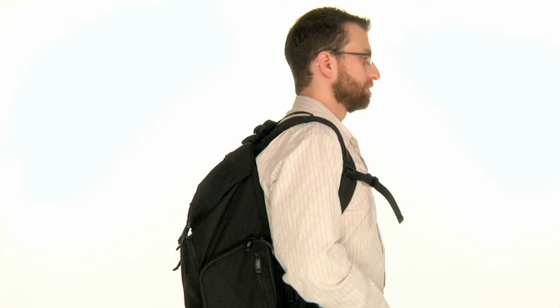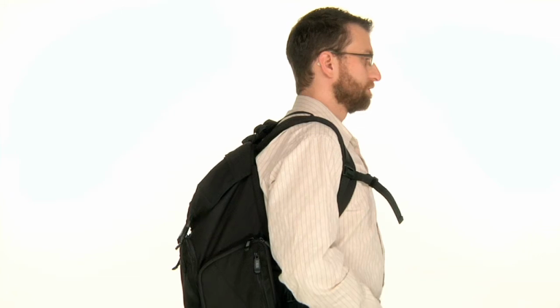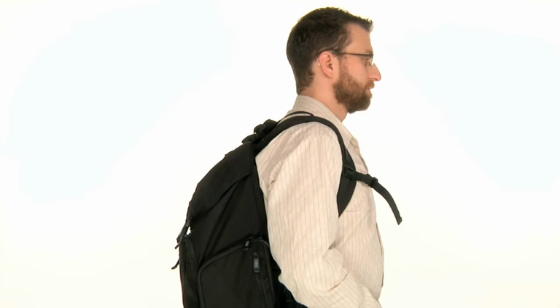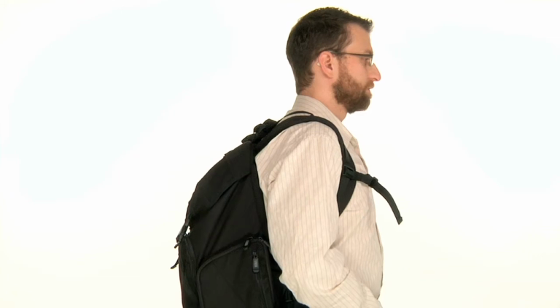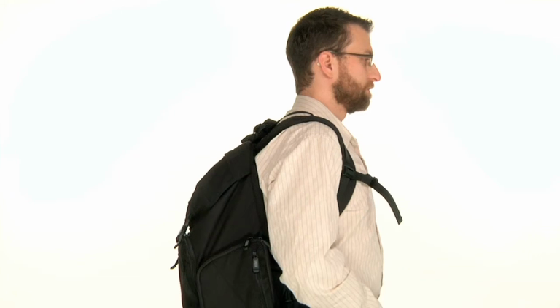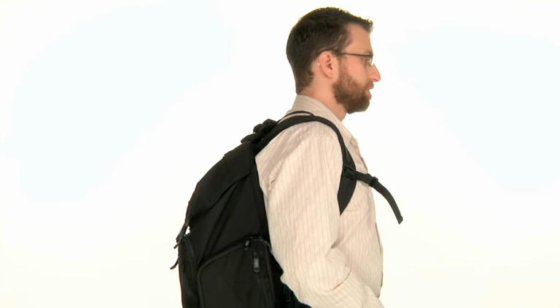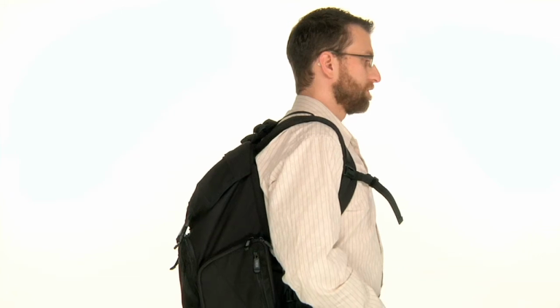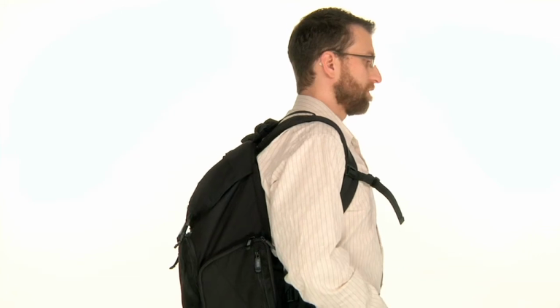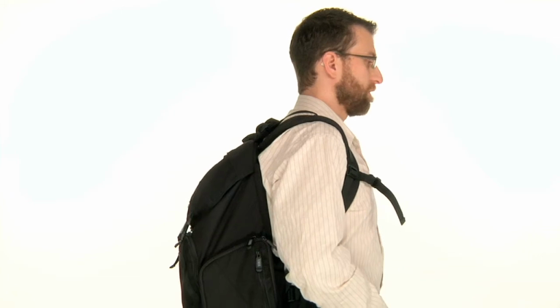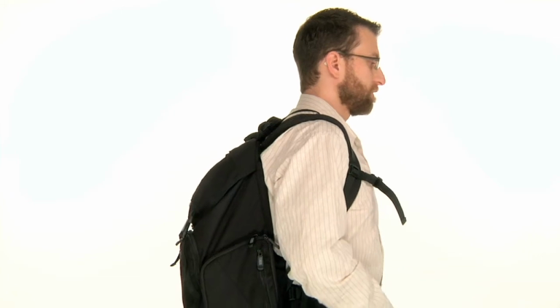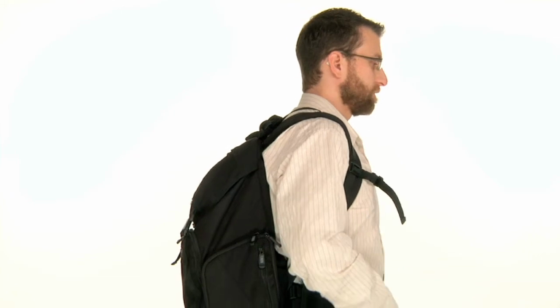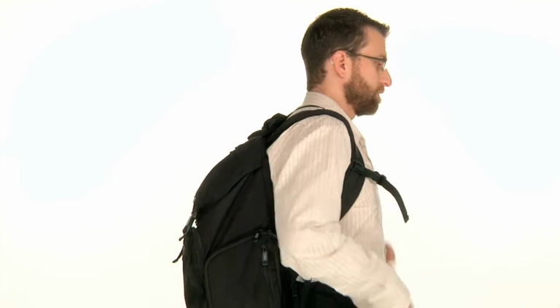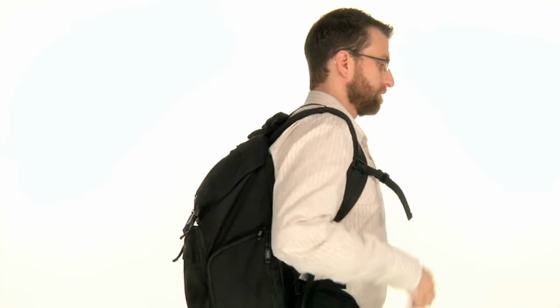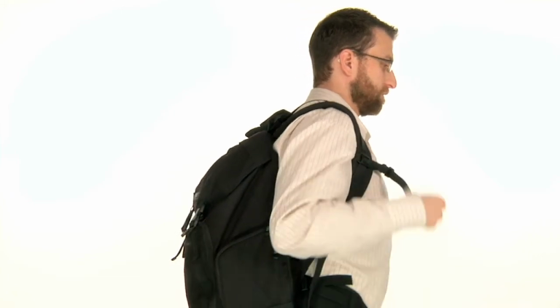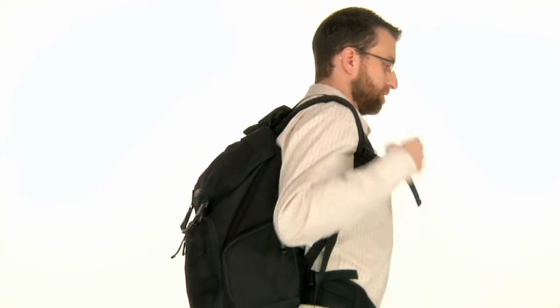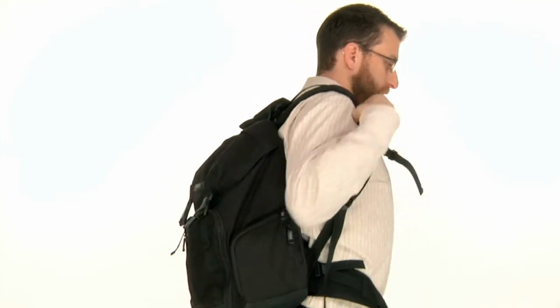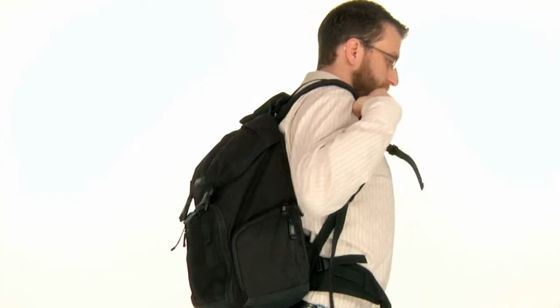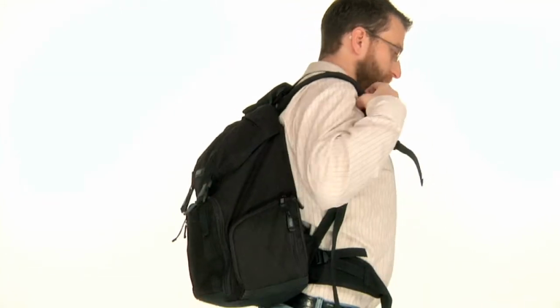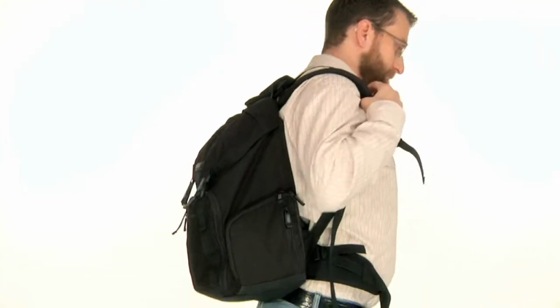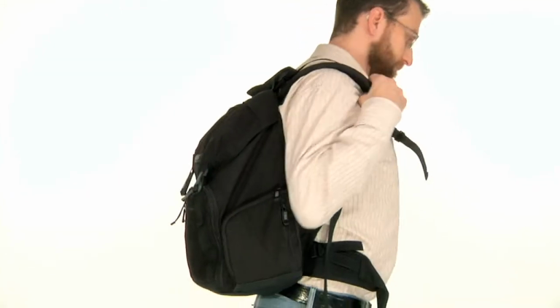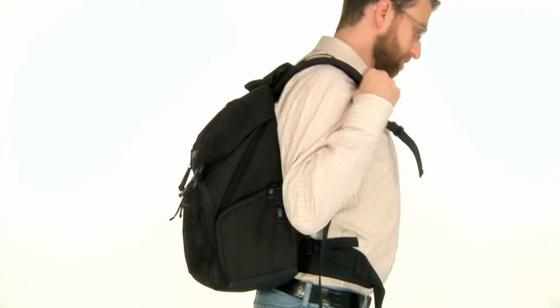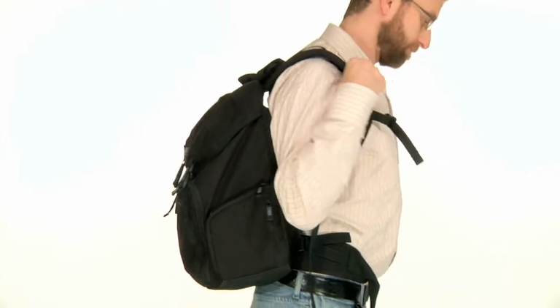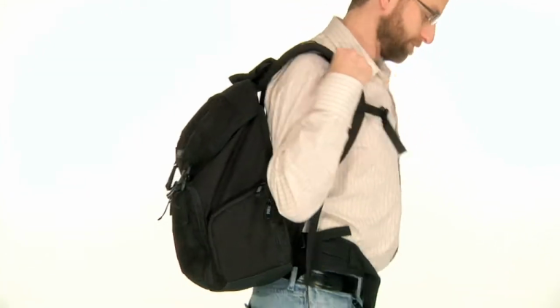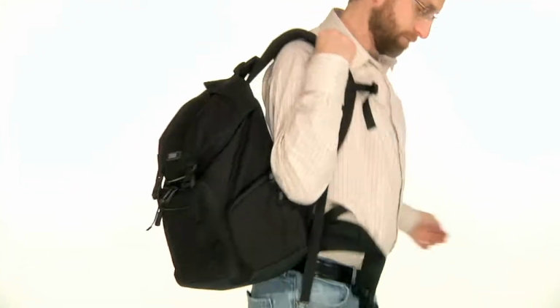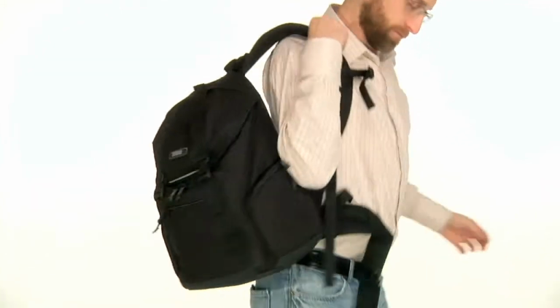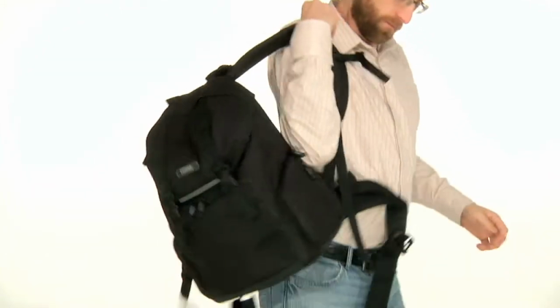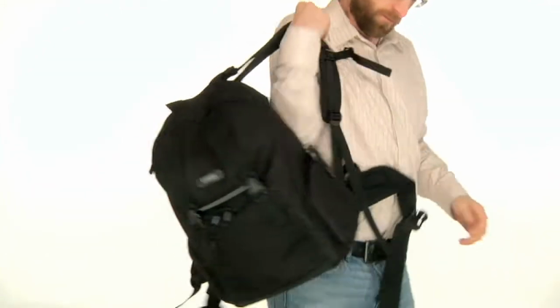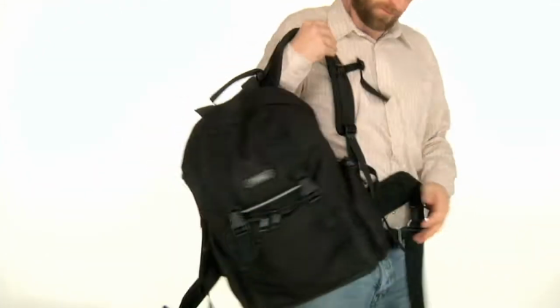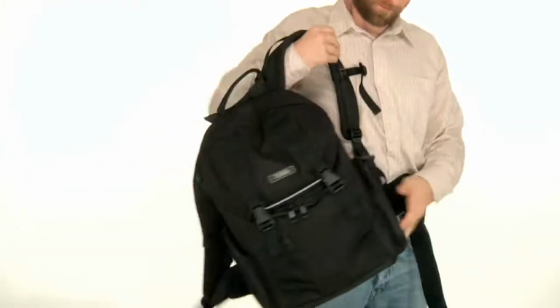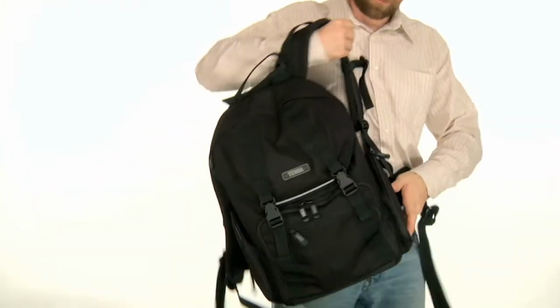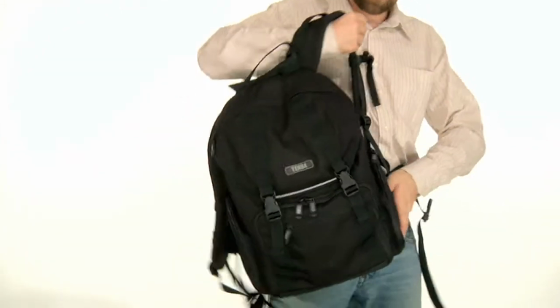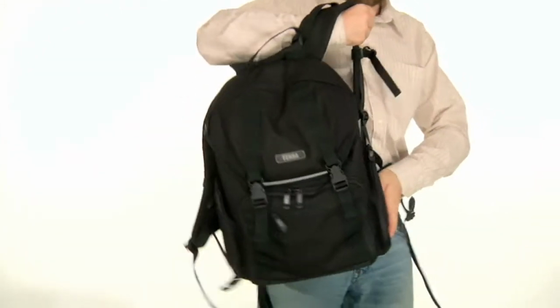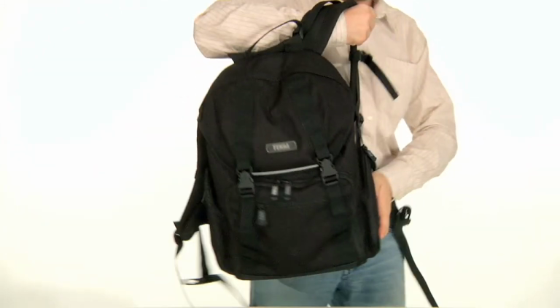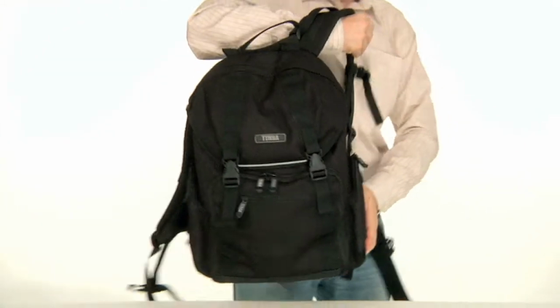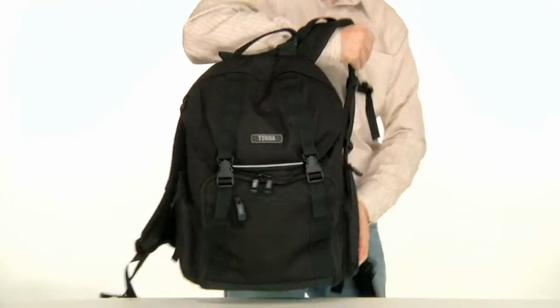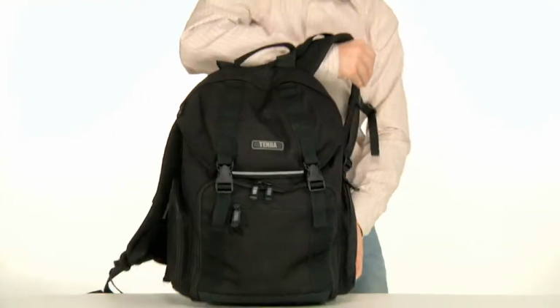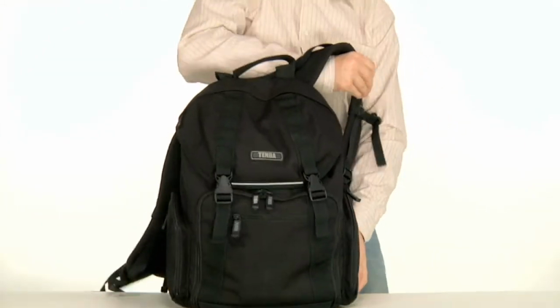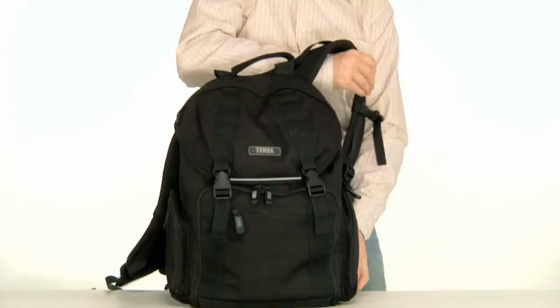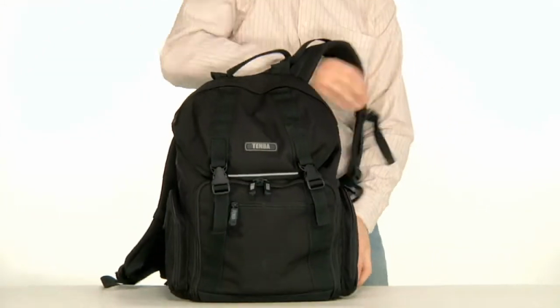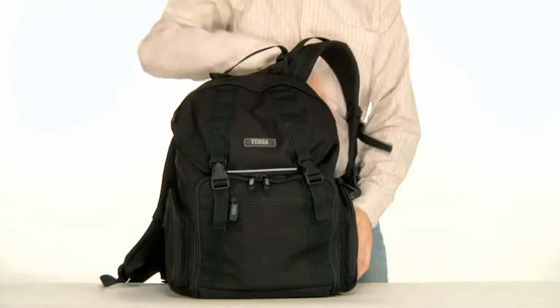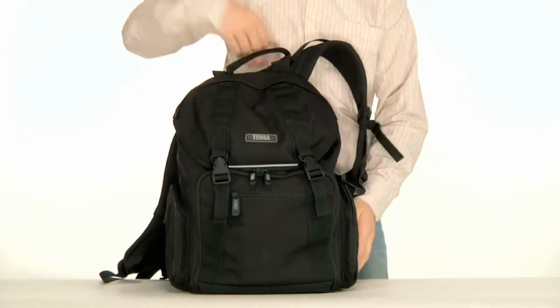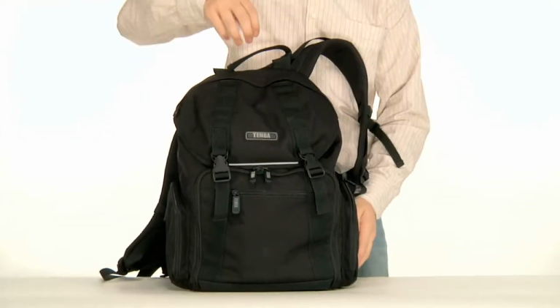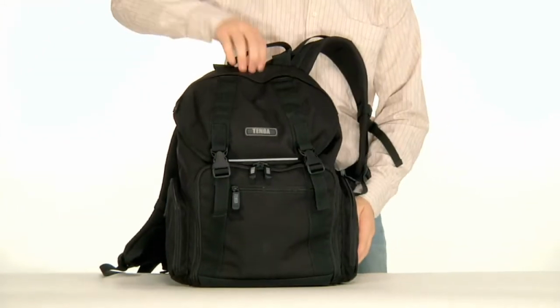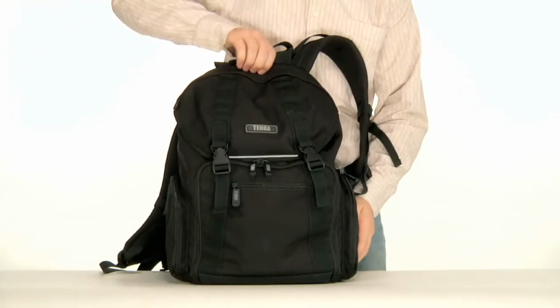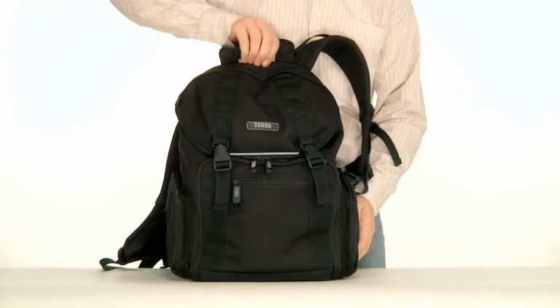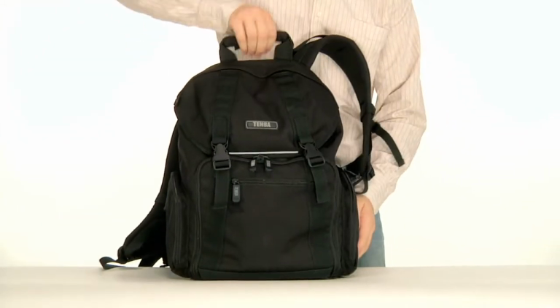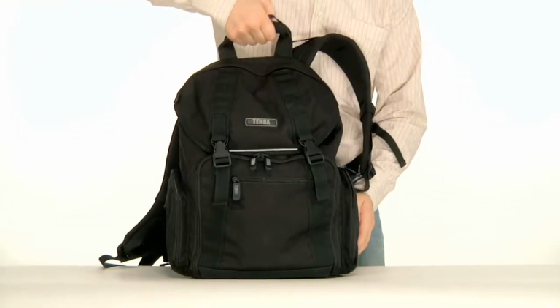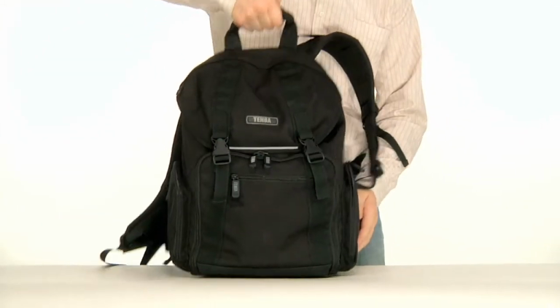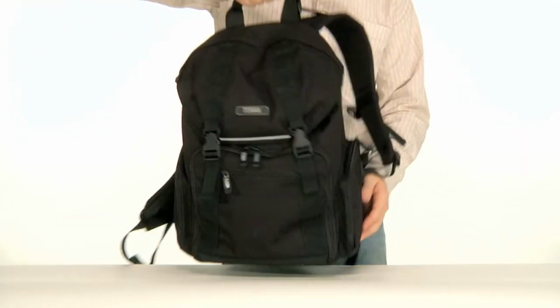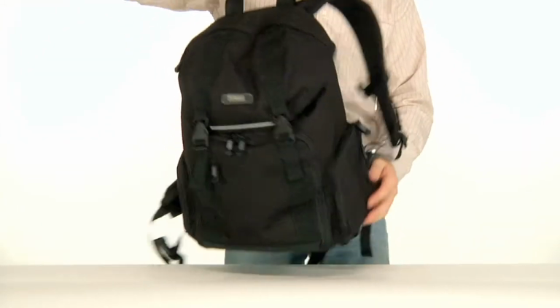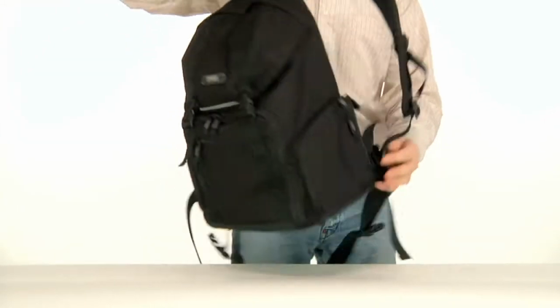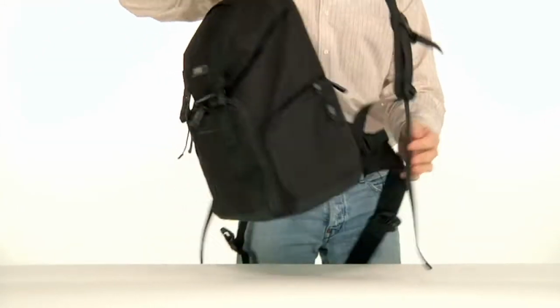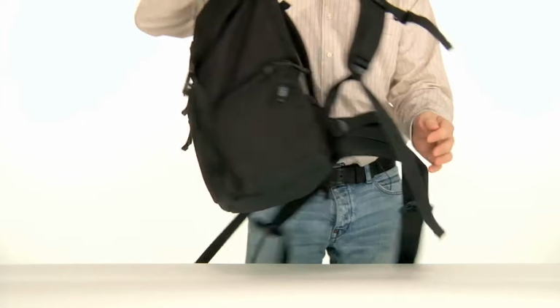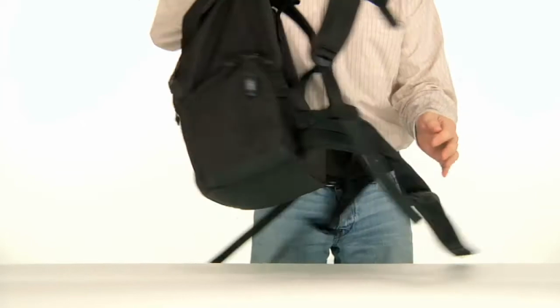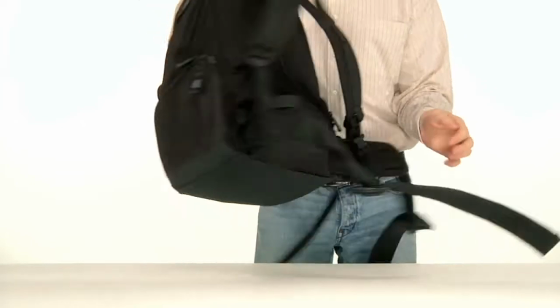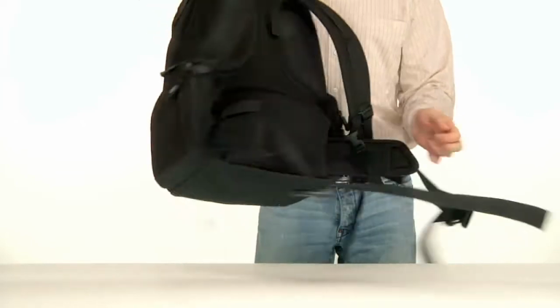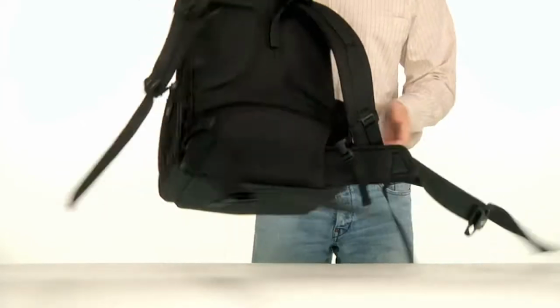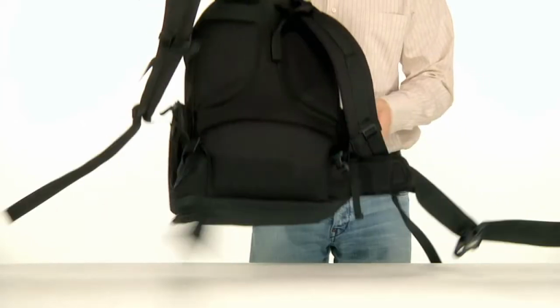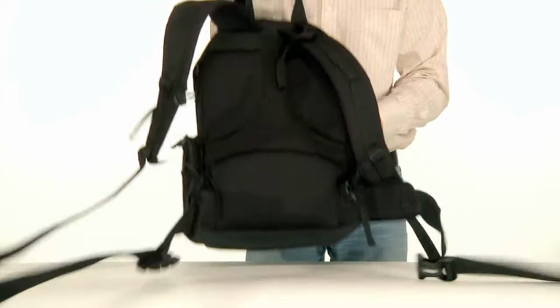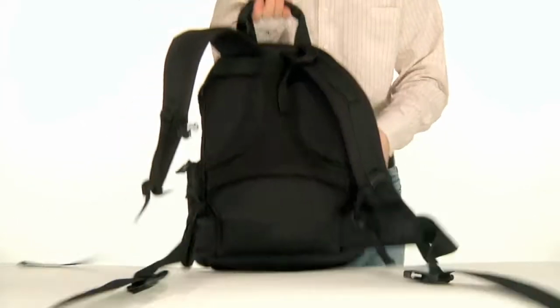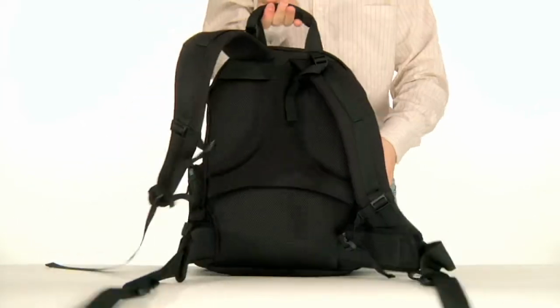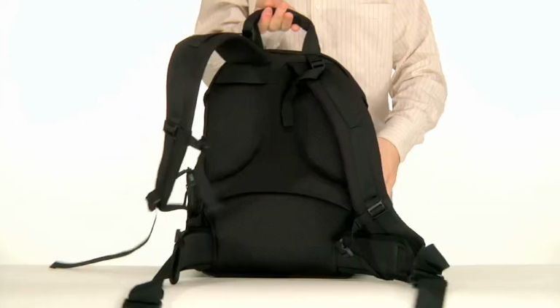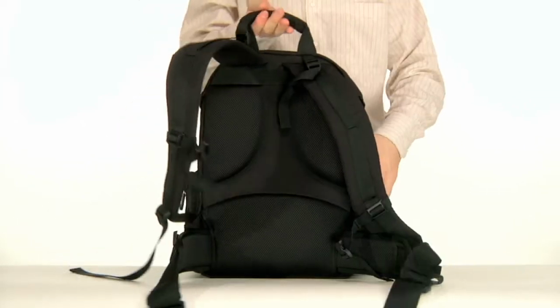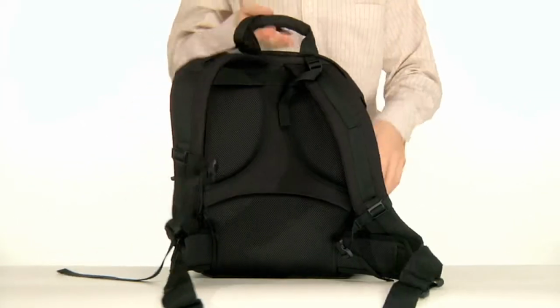At the back of the daypack is an expedition-grade harness and a waist belt for added support and load balancing.